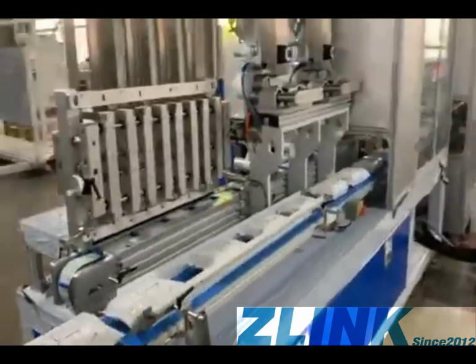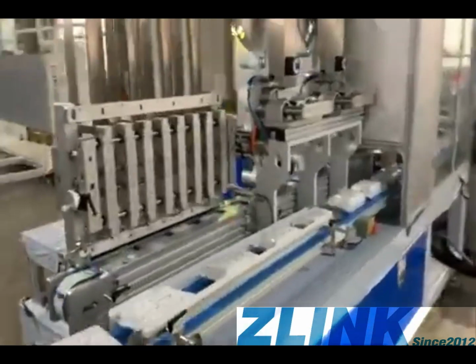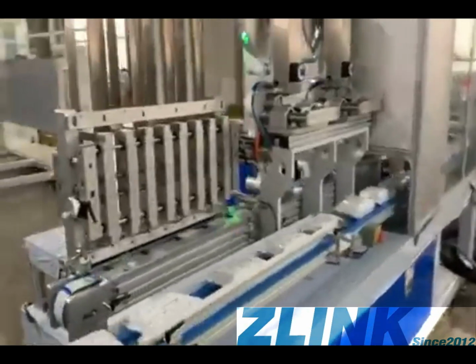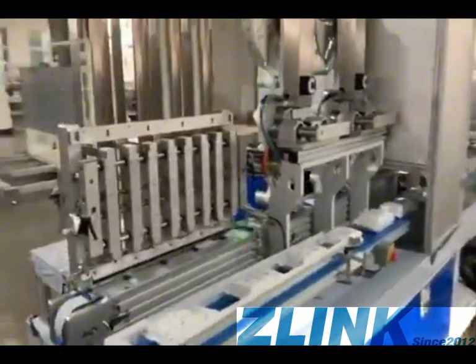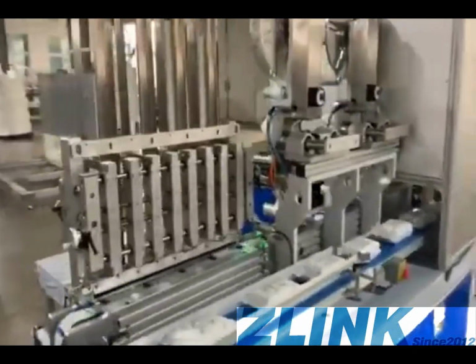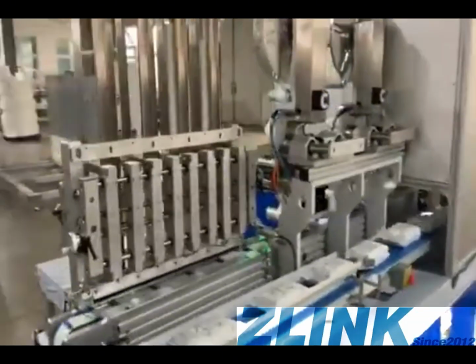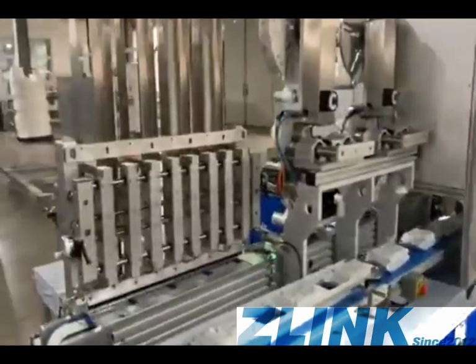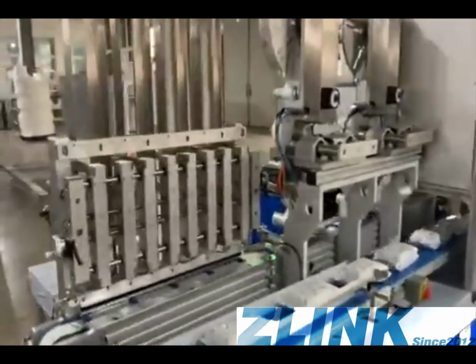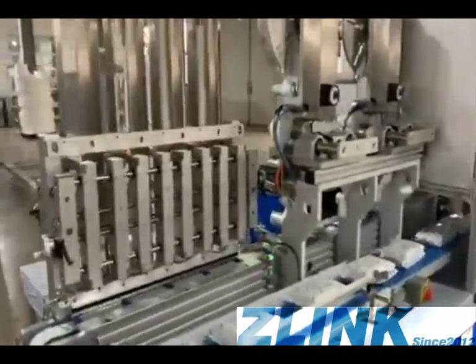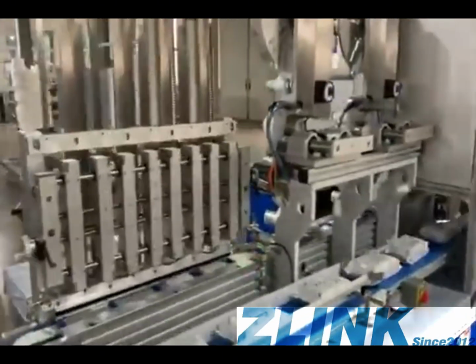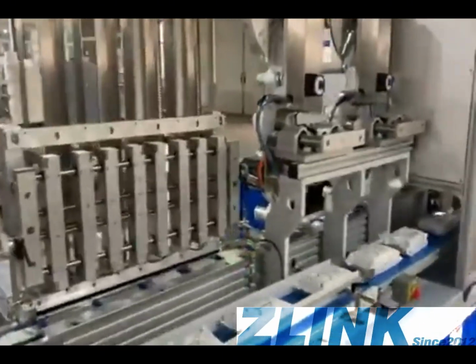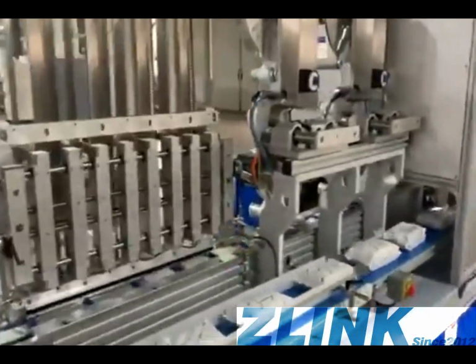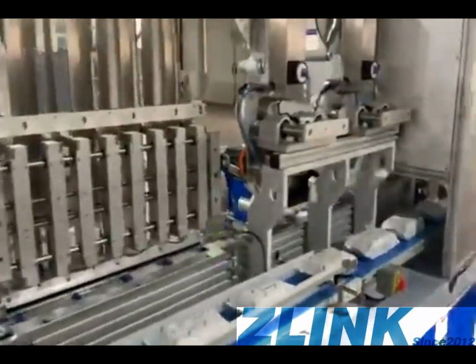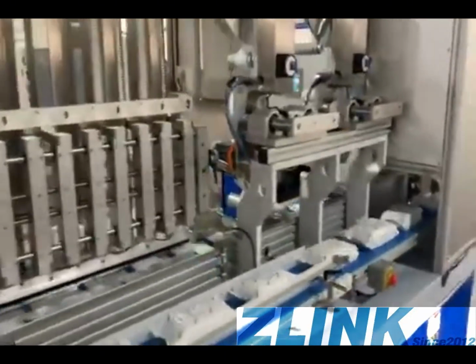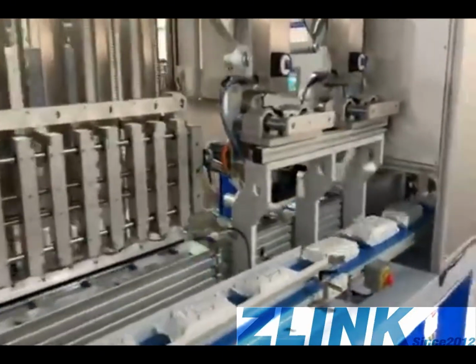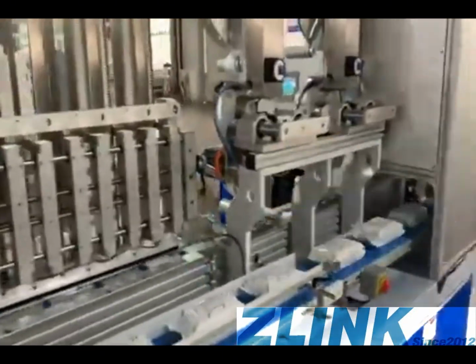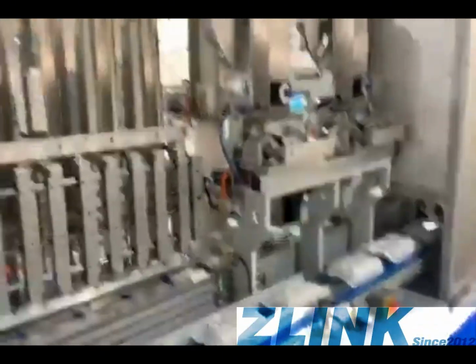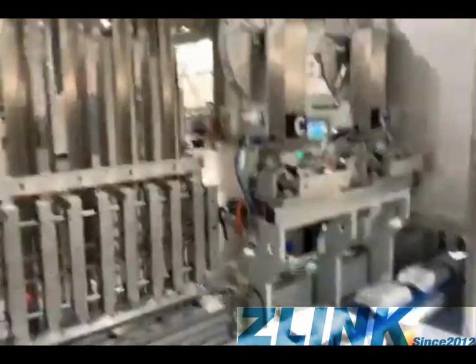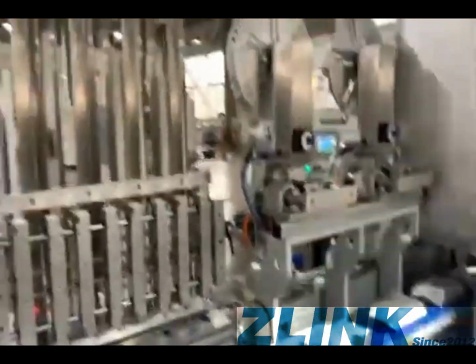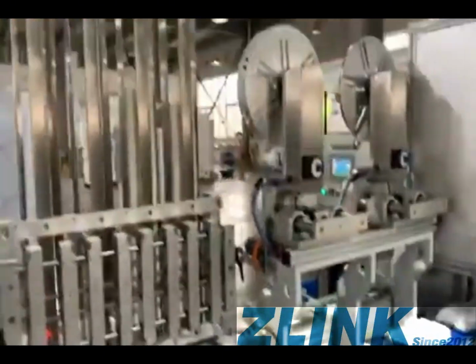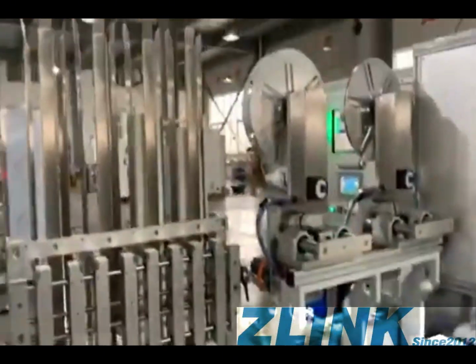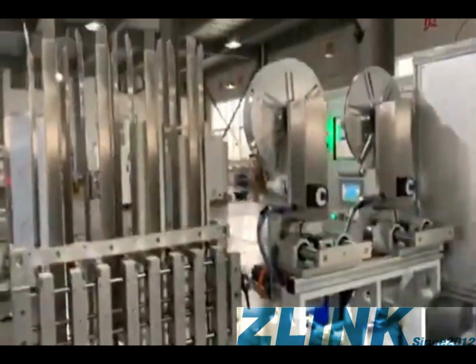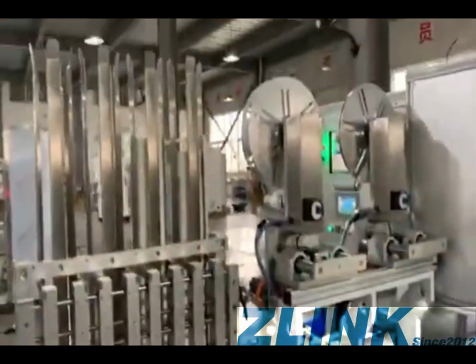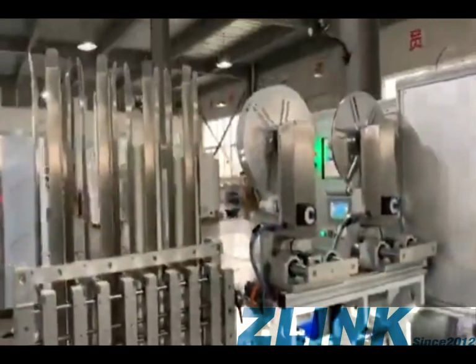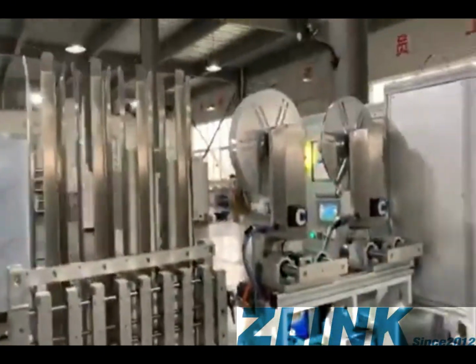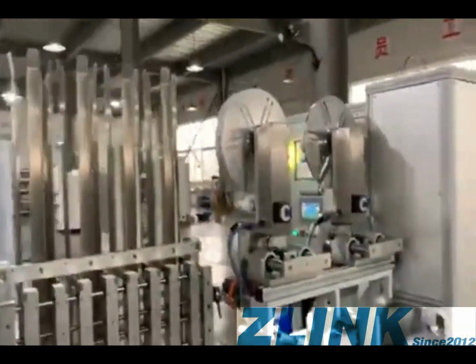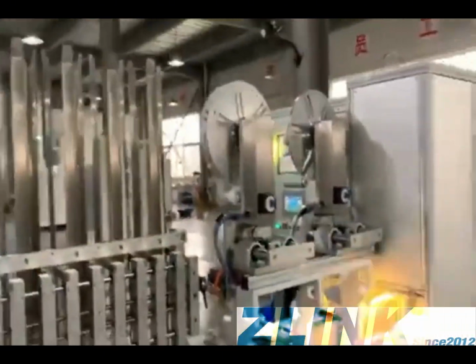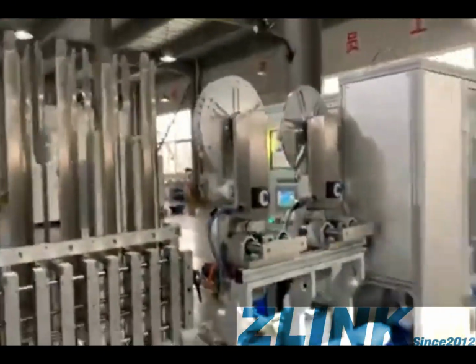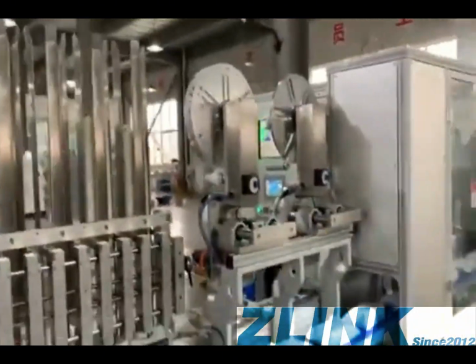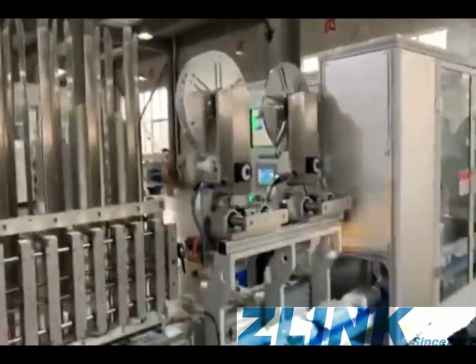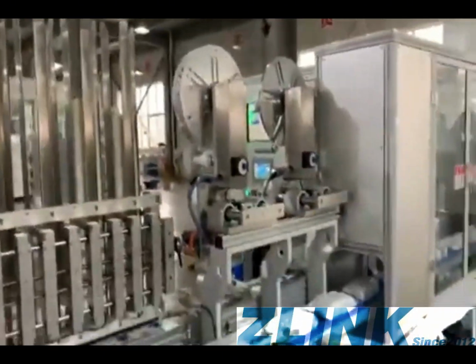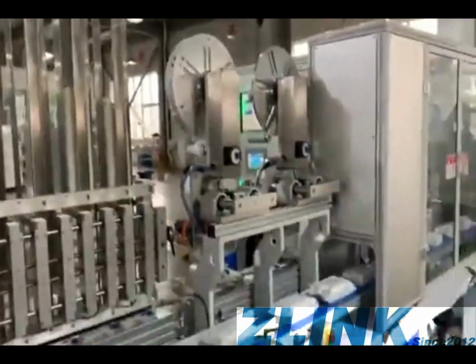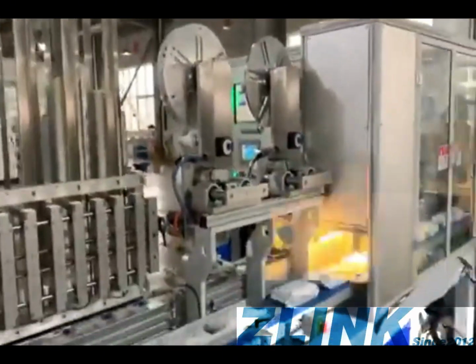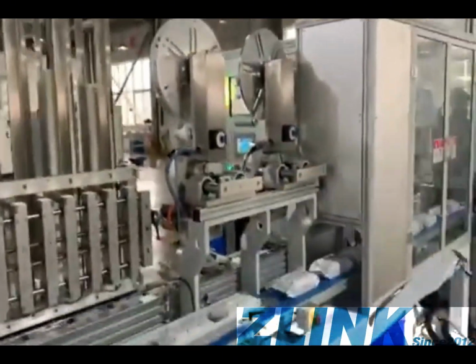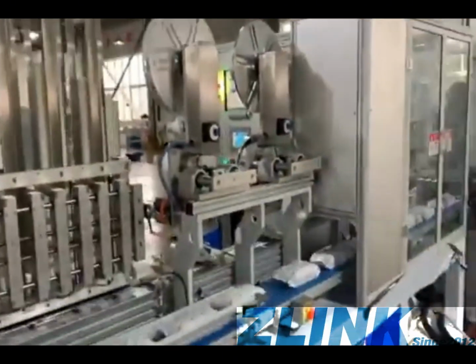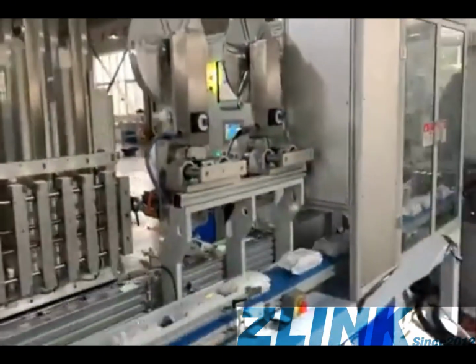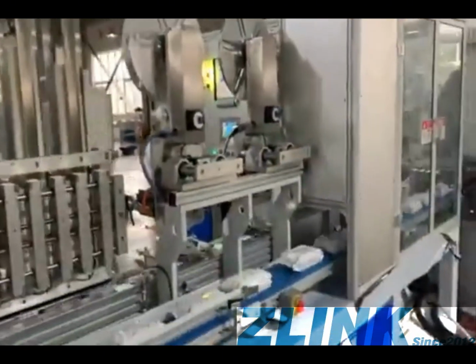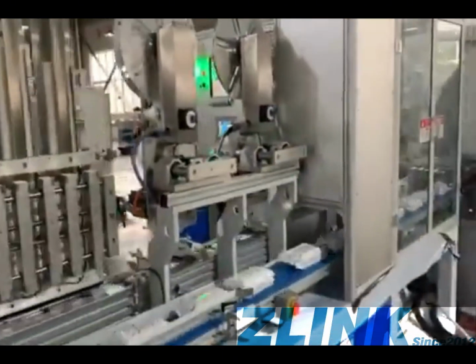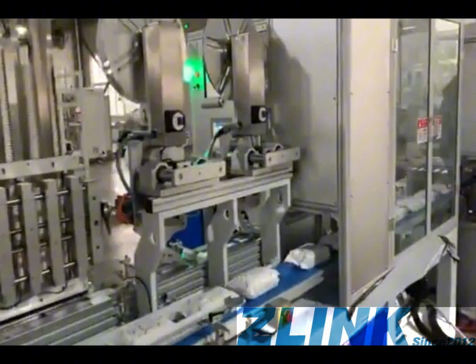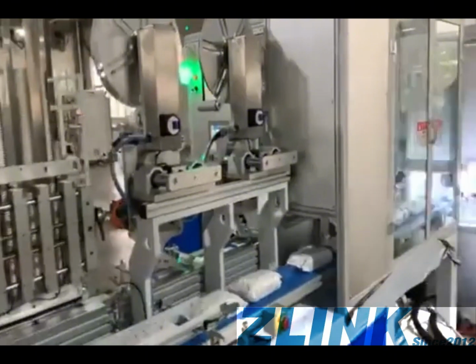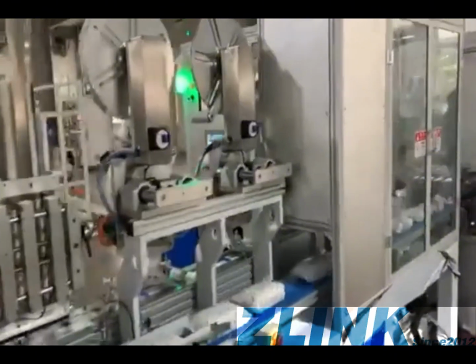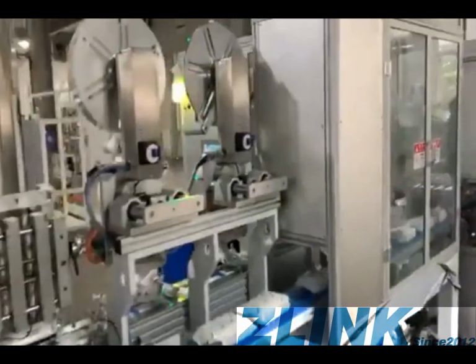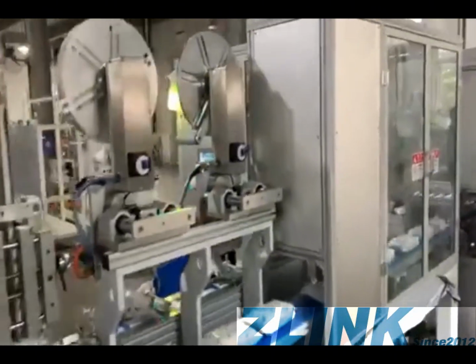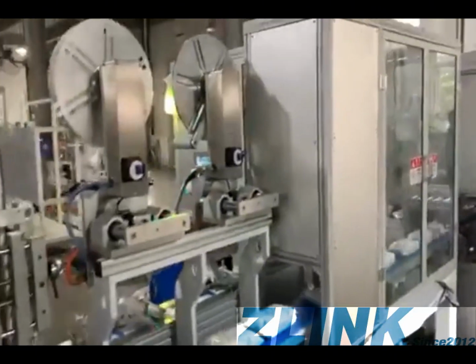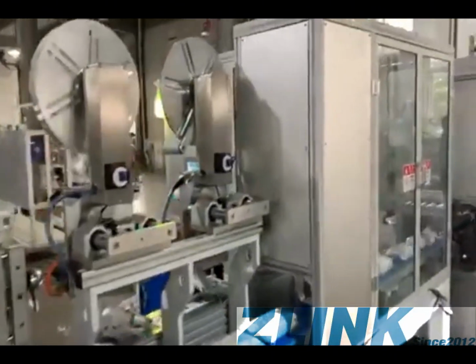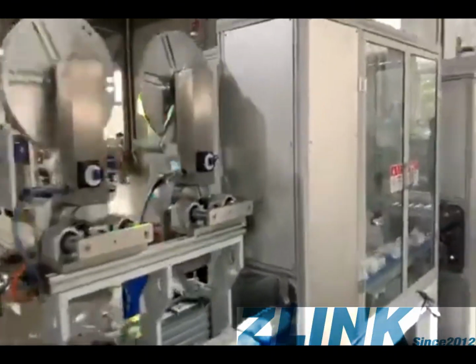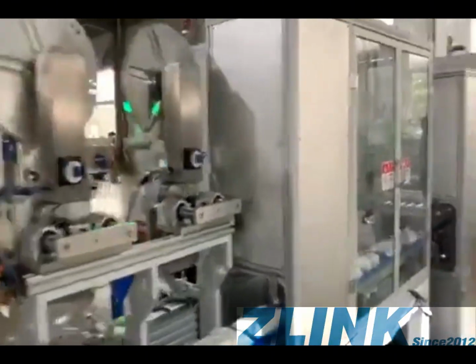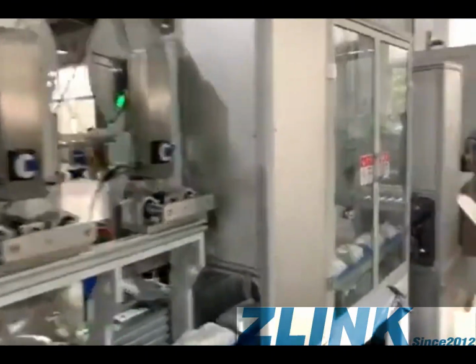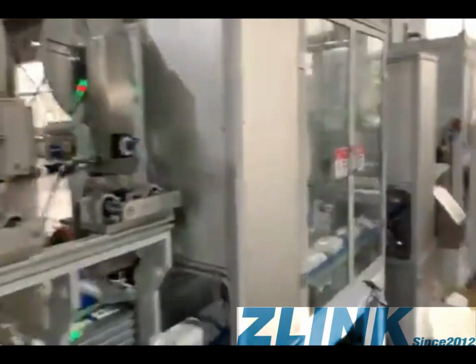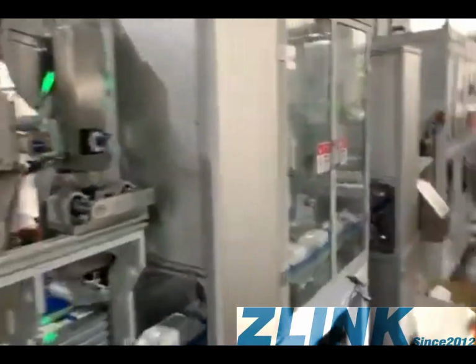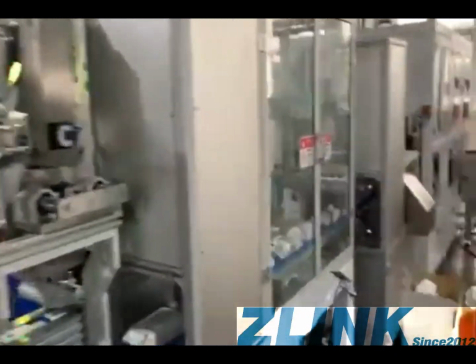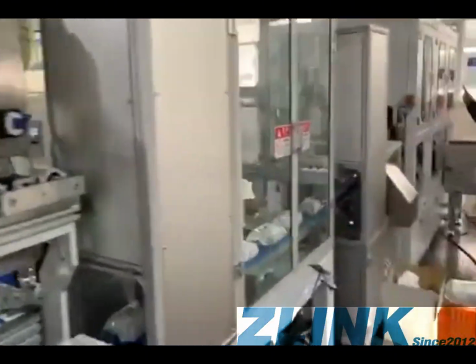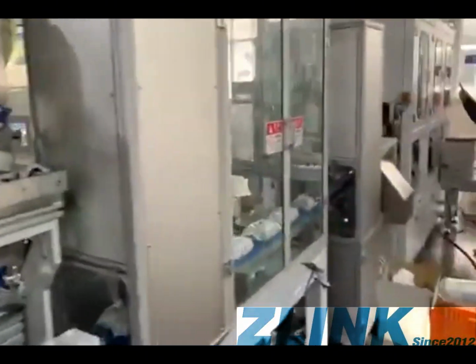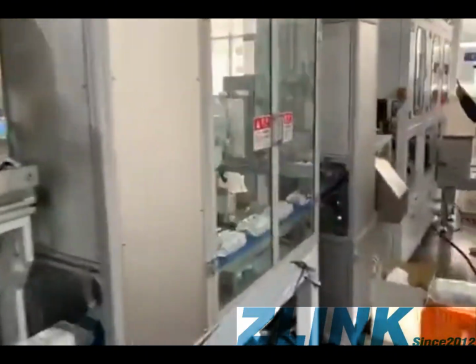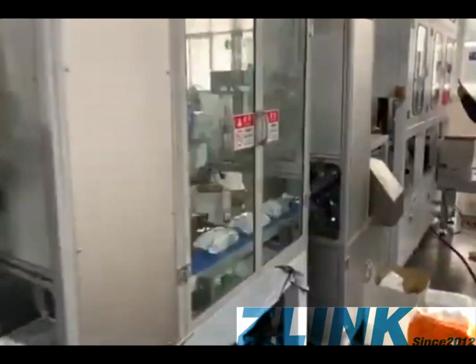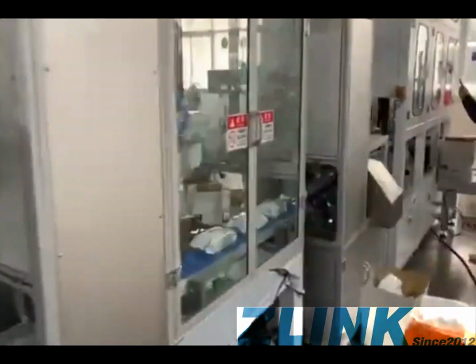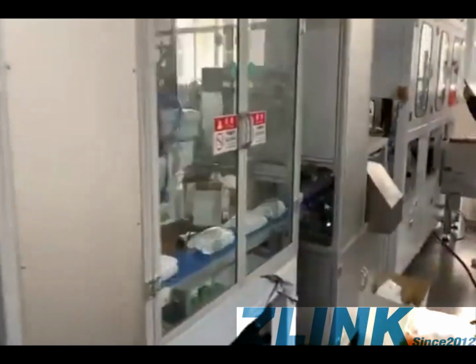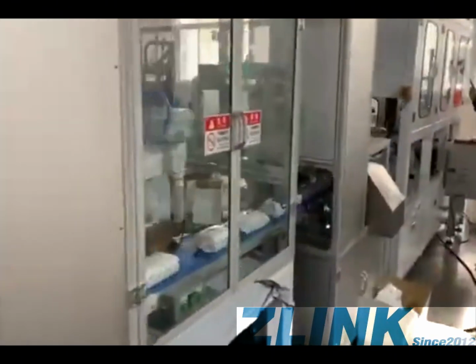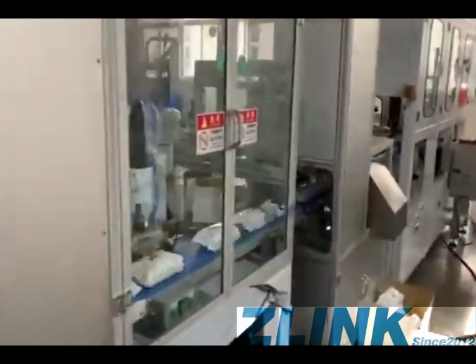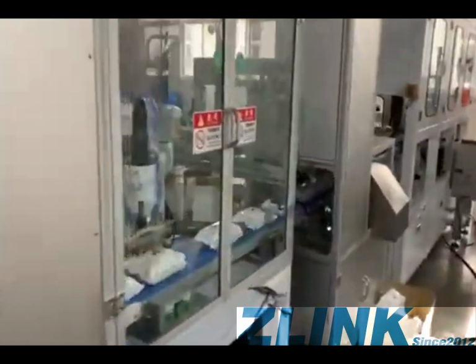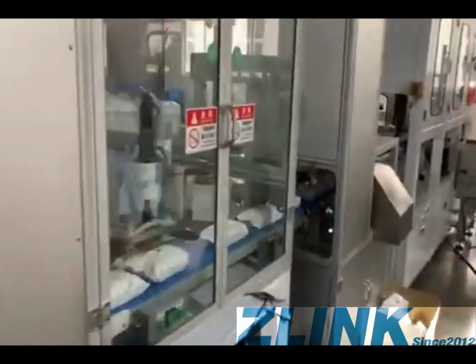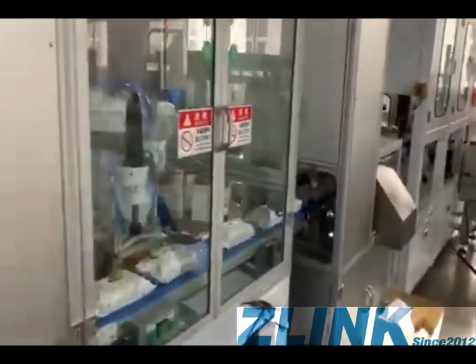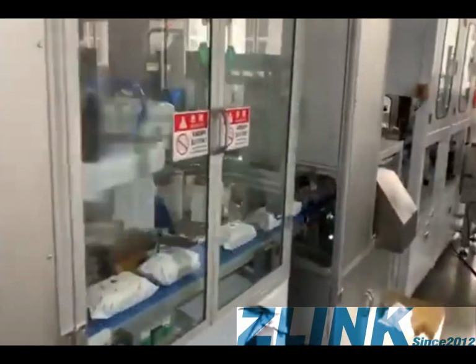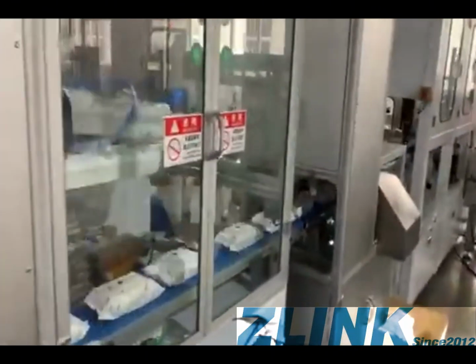This is the caps section. The machine sticks the caps onto the bags so the product is ready to use.